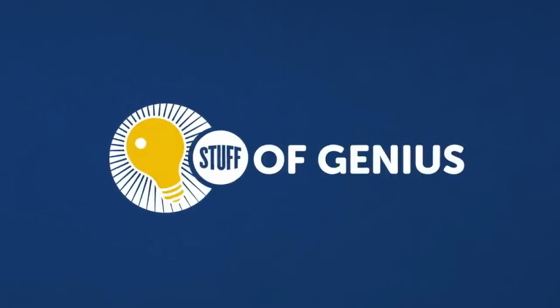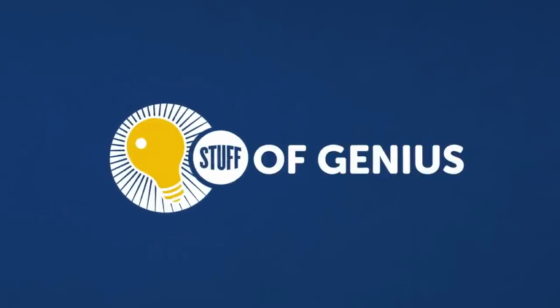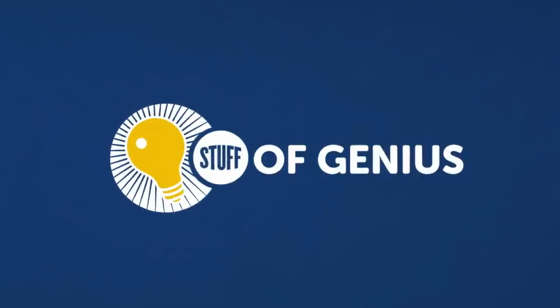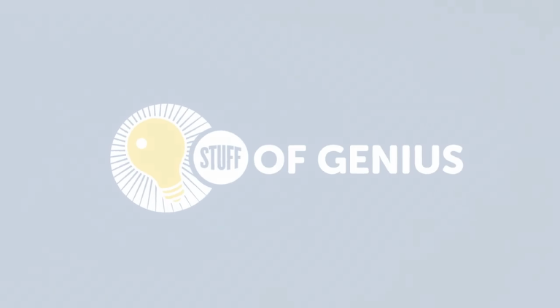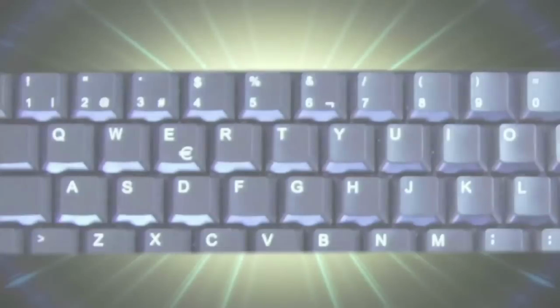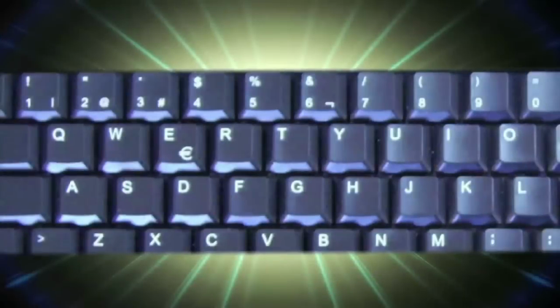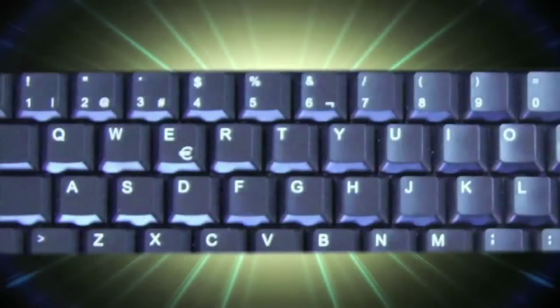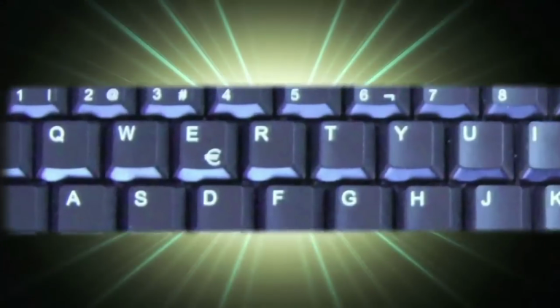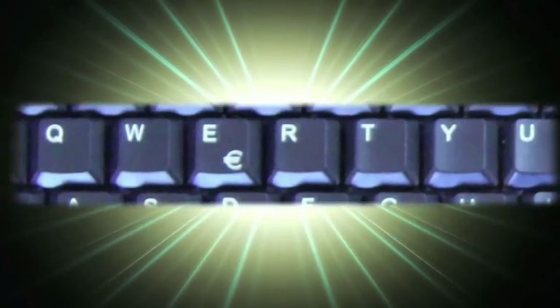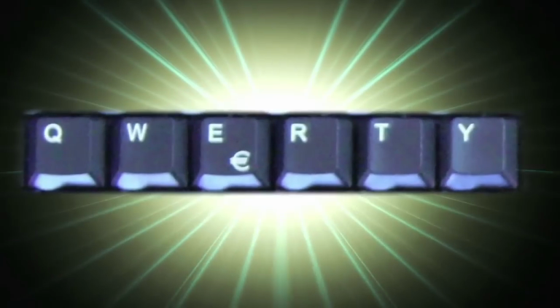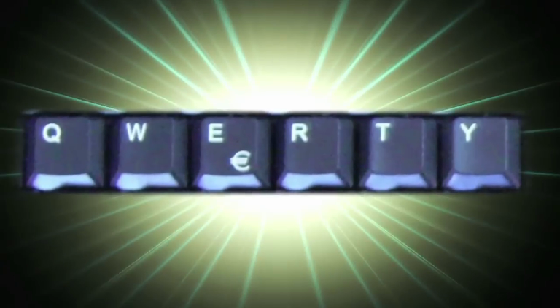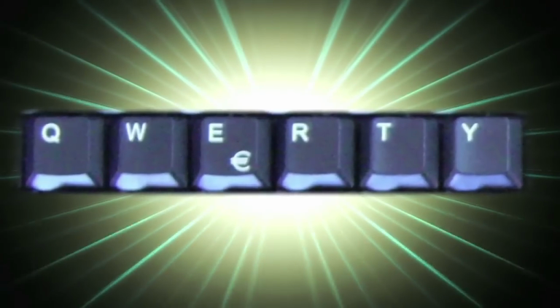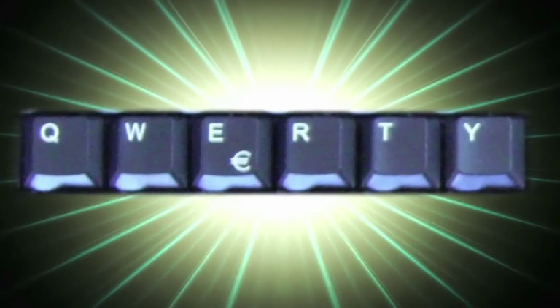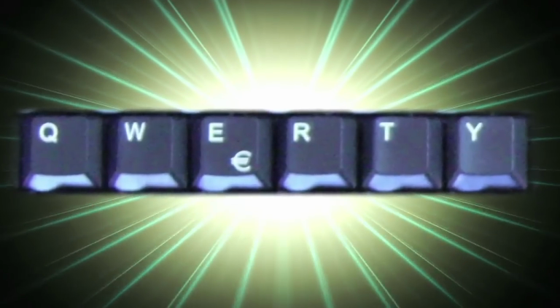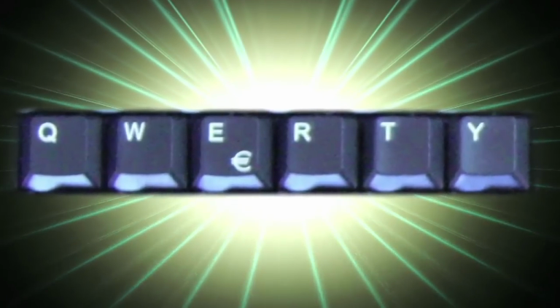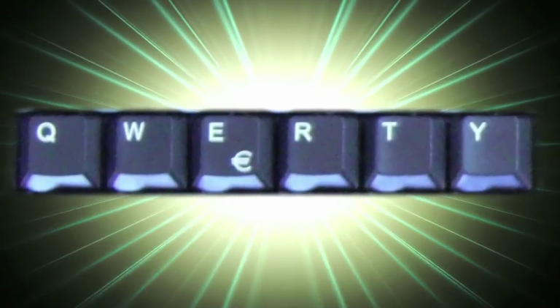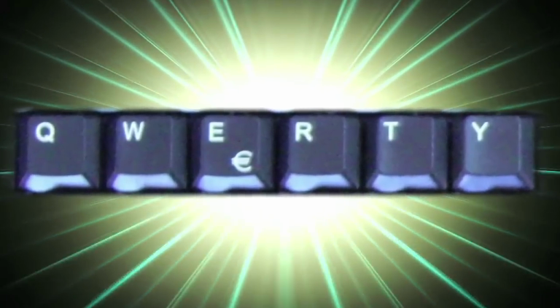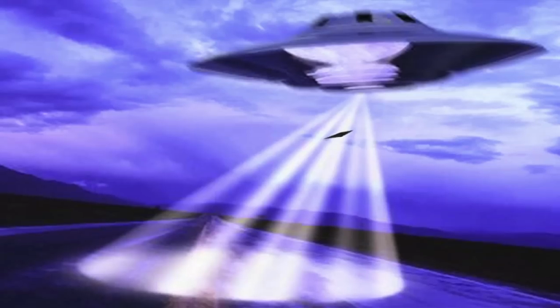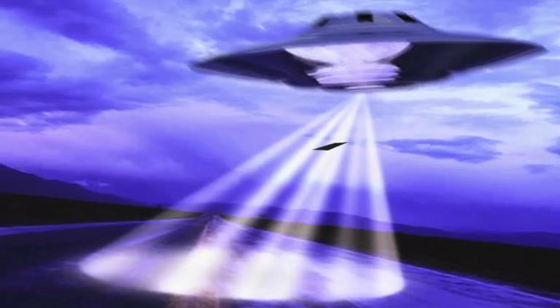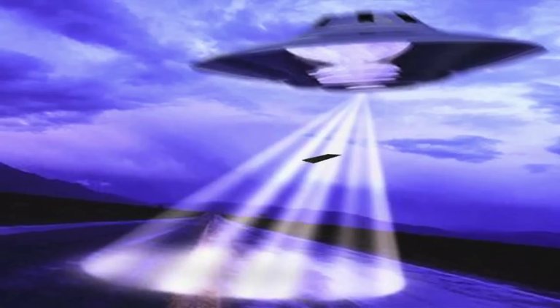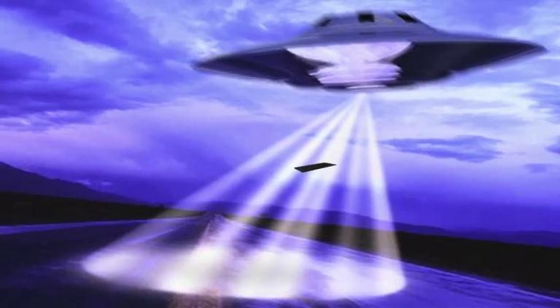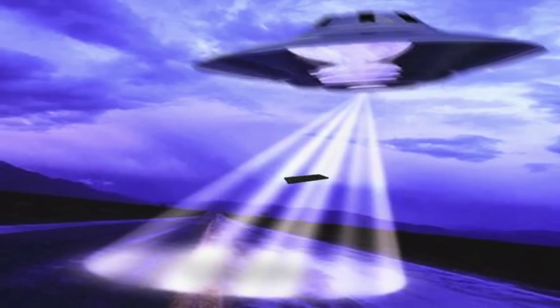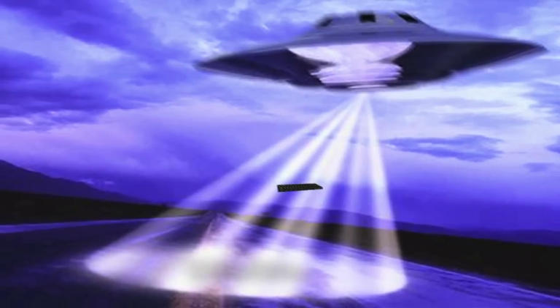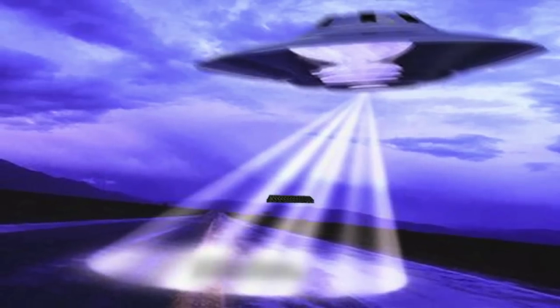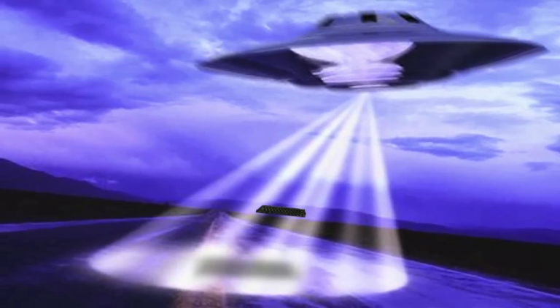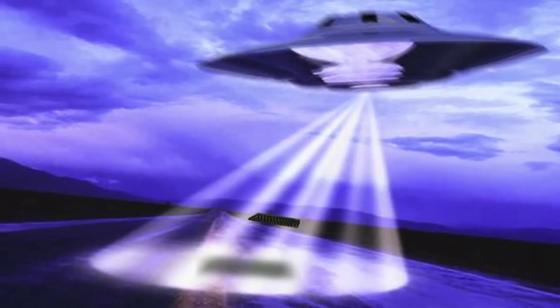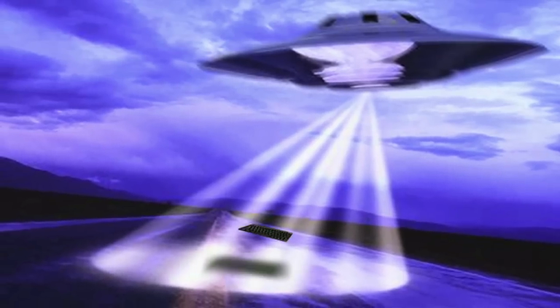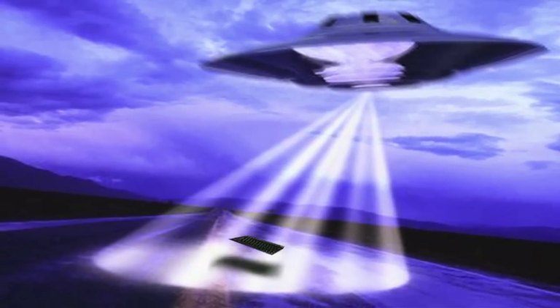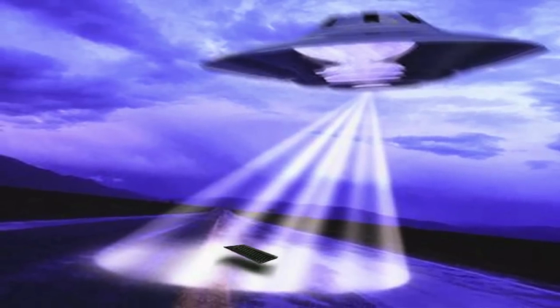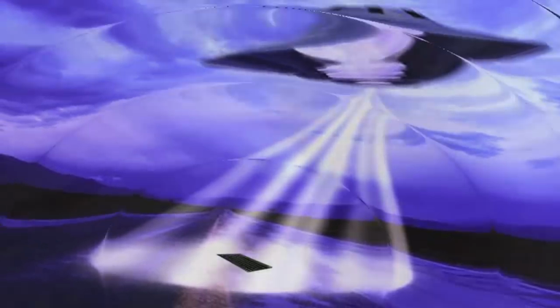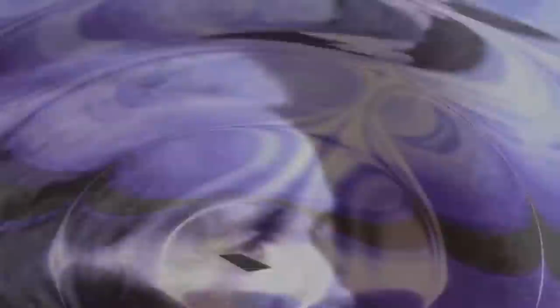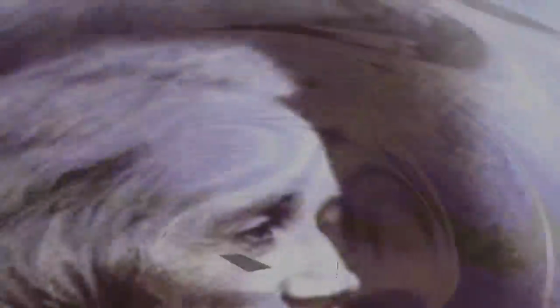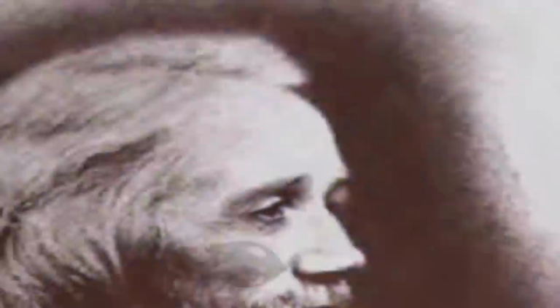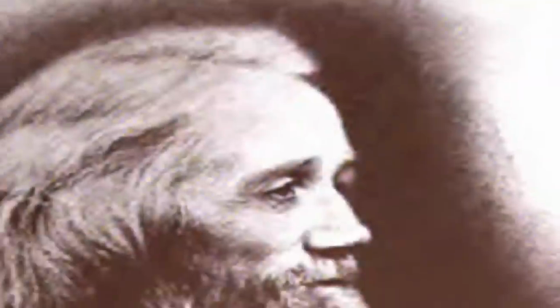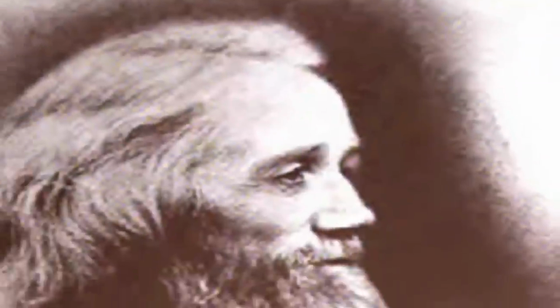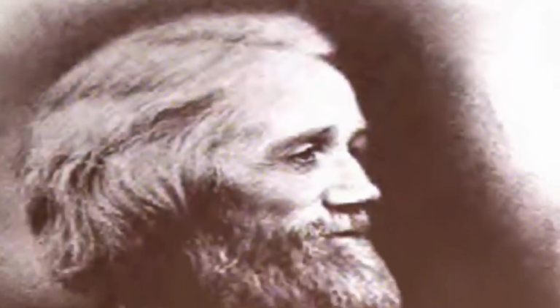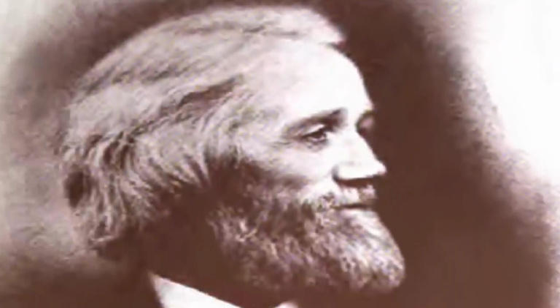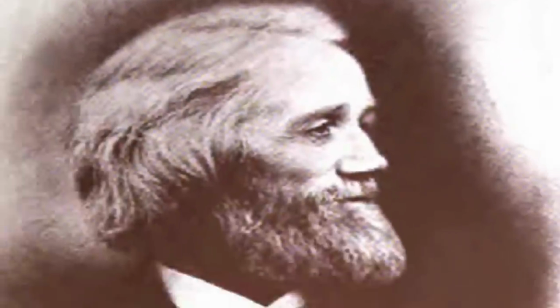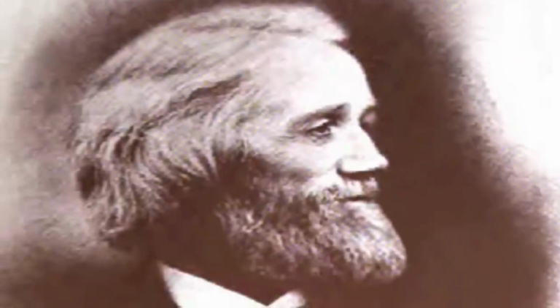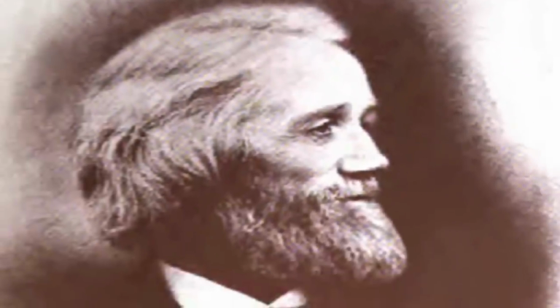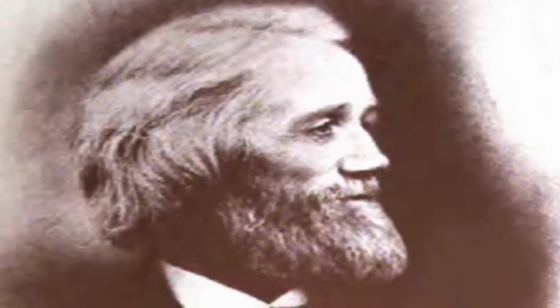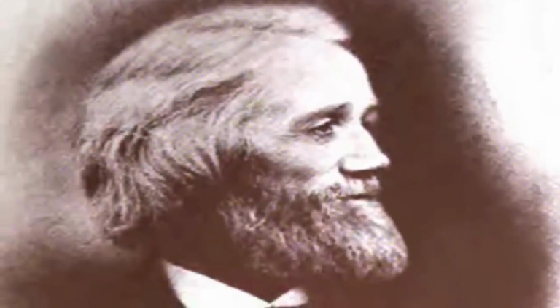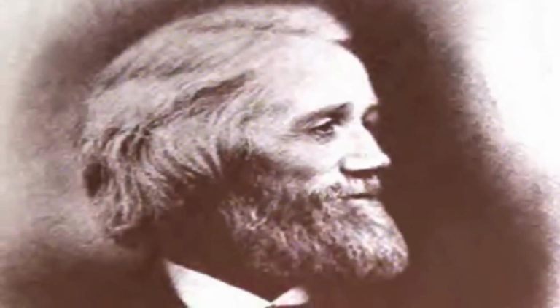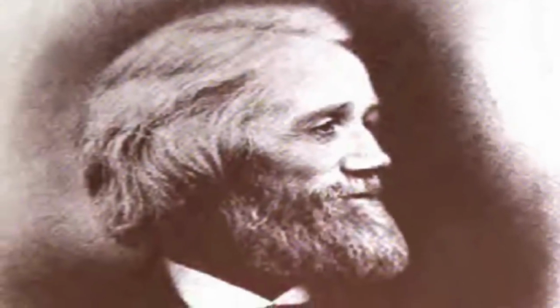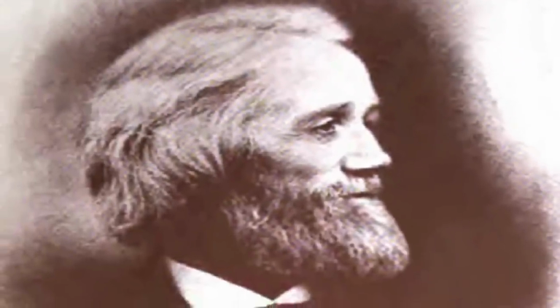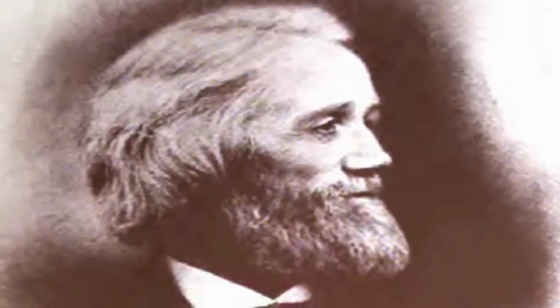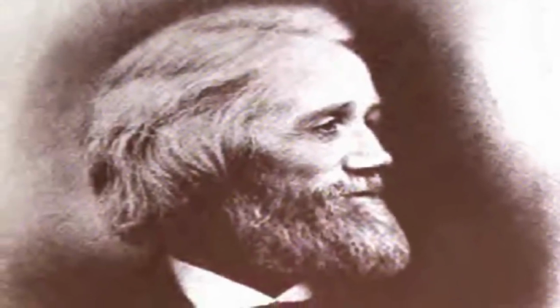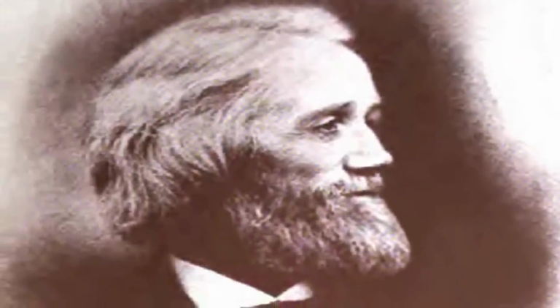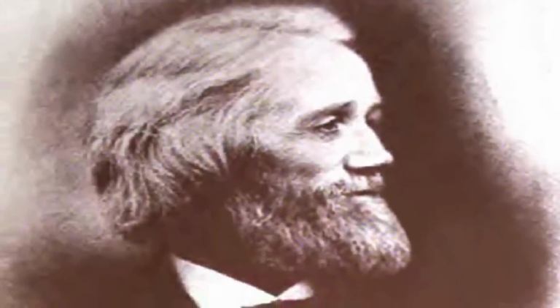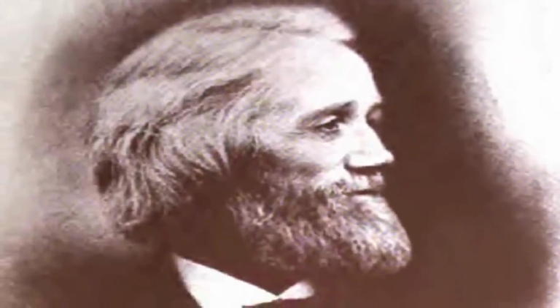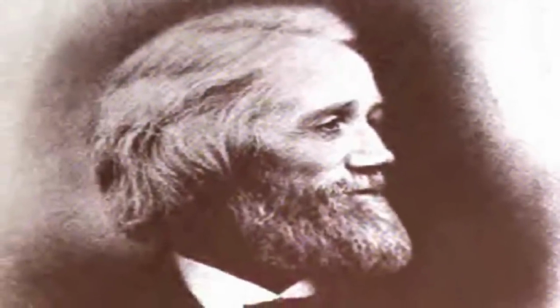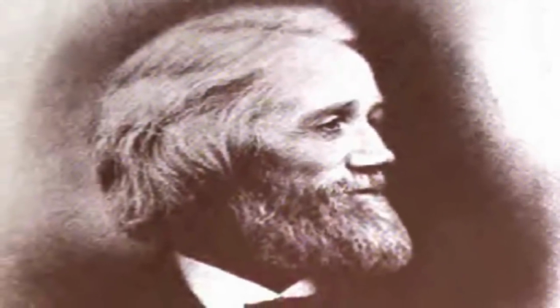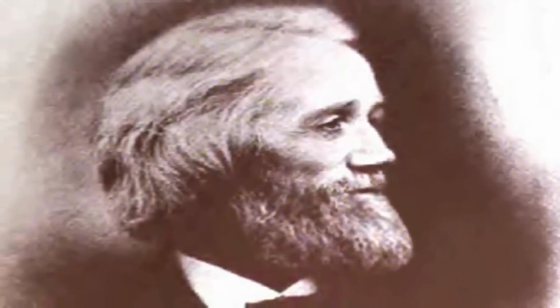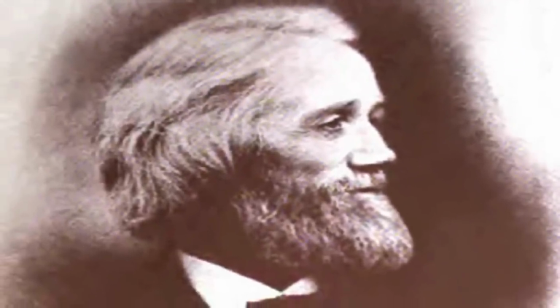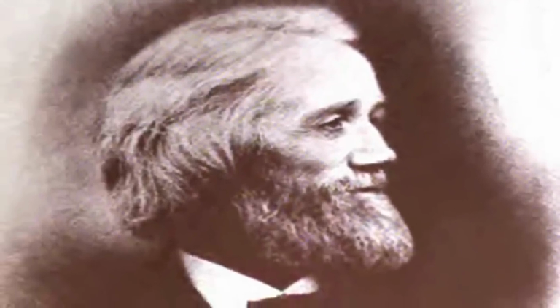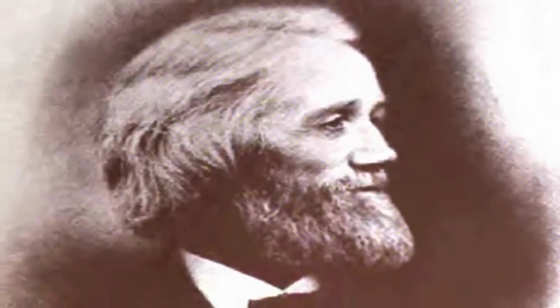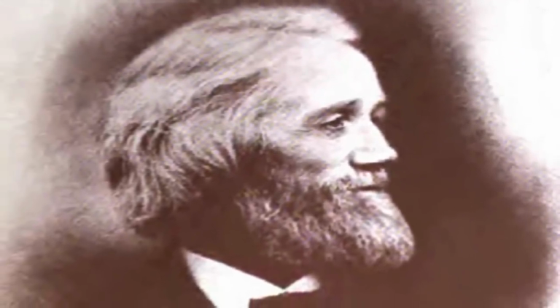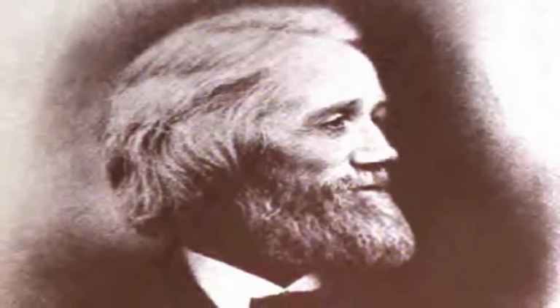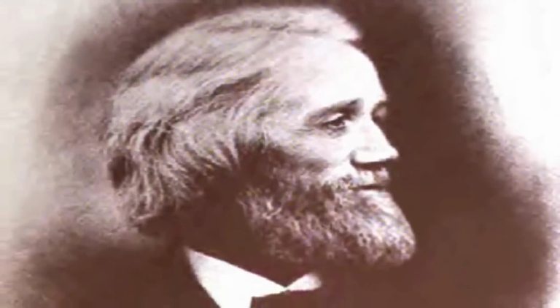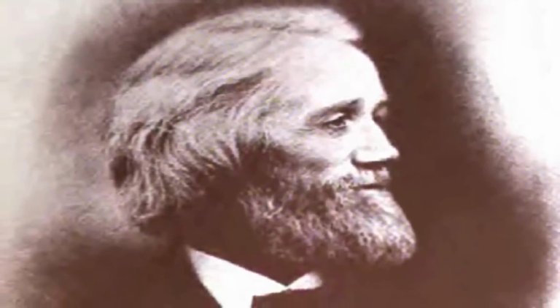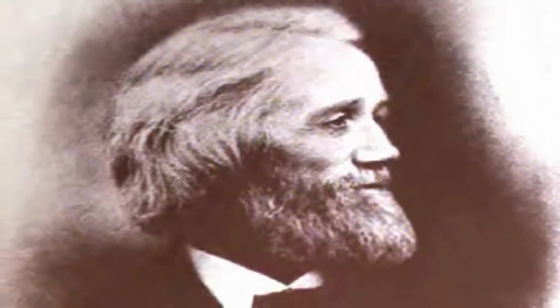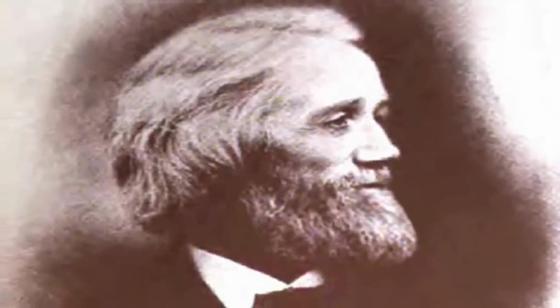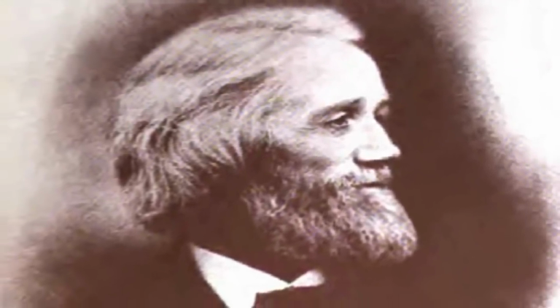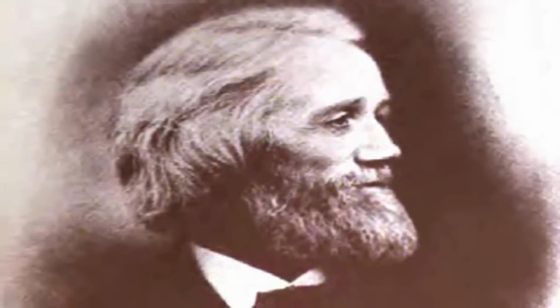Behold, the QWERTY keyboard. Where did it come from? Meet Christopher L. Scholes, born in 1819.